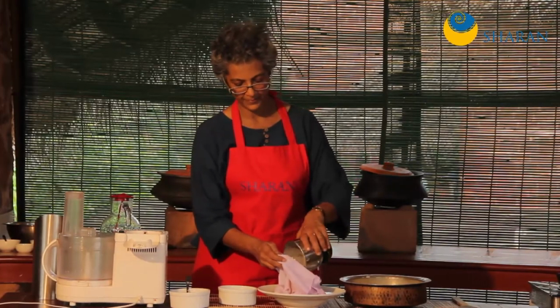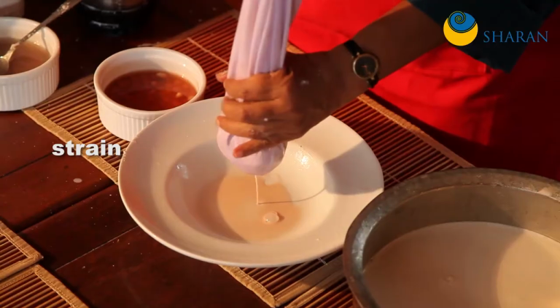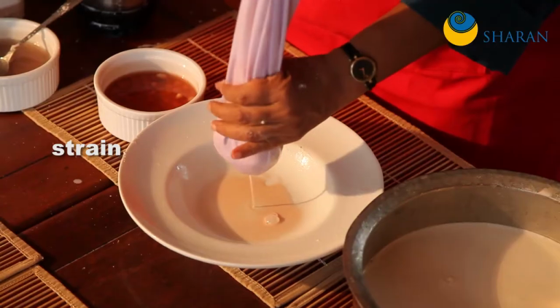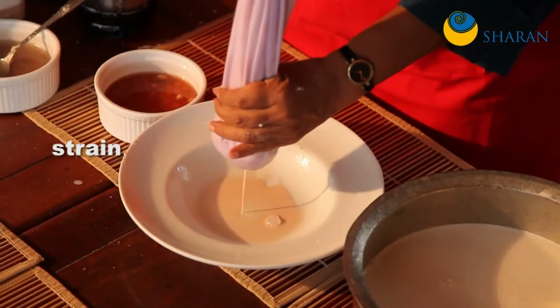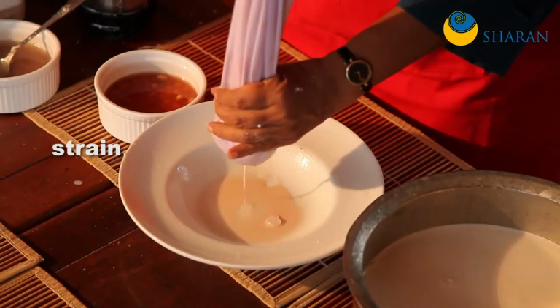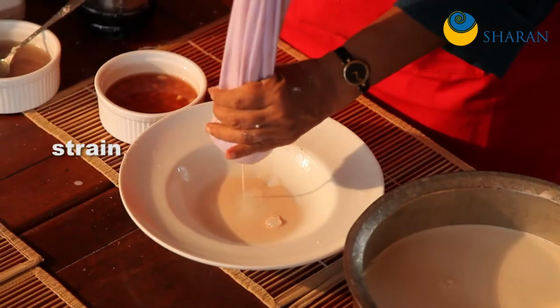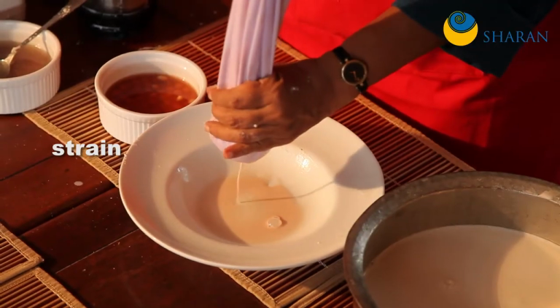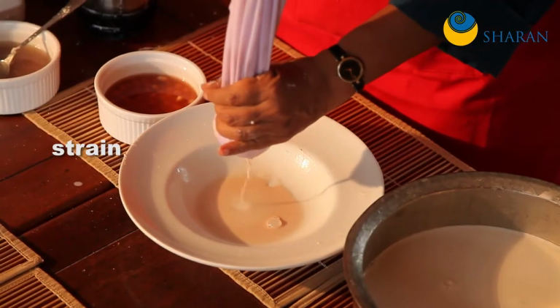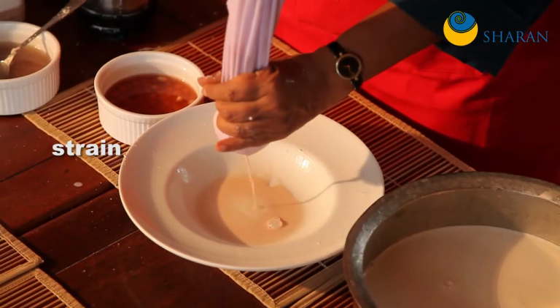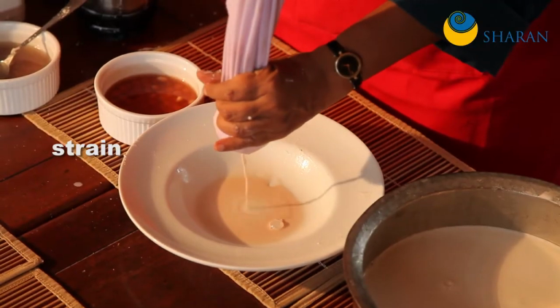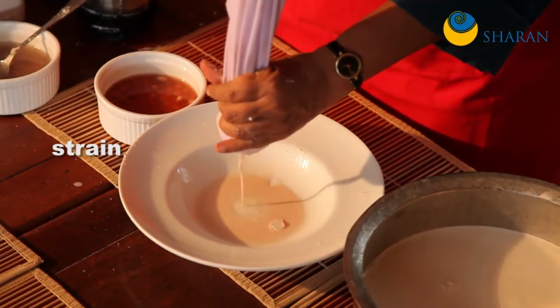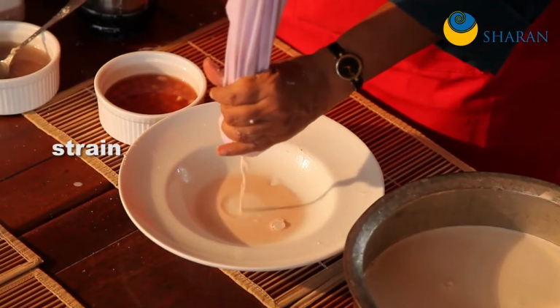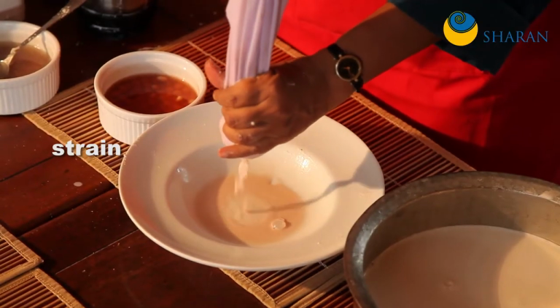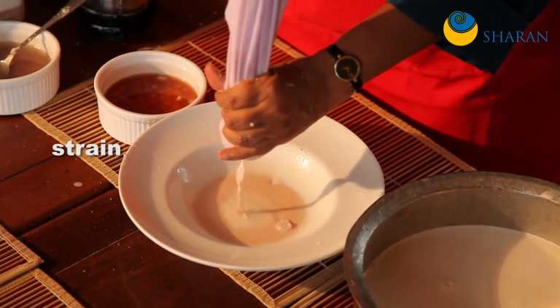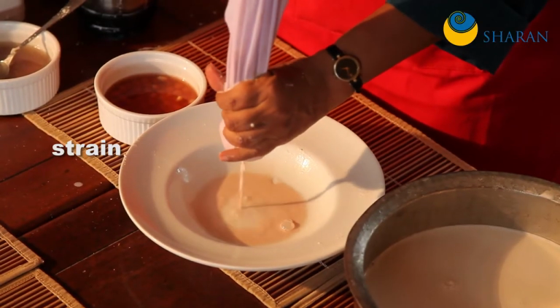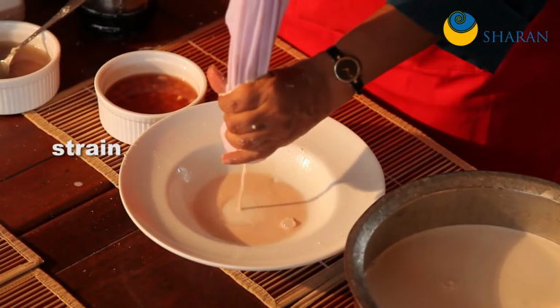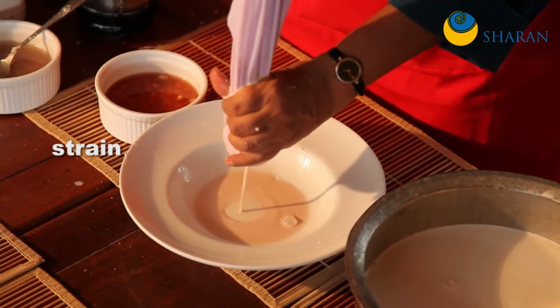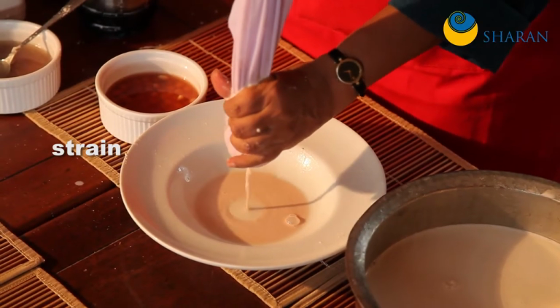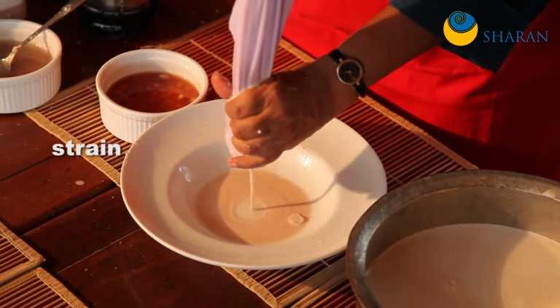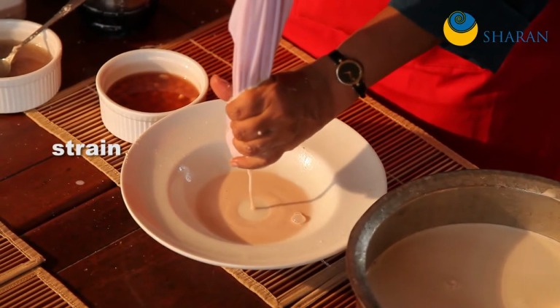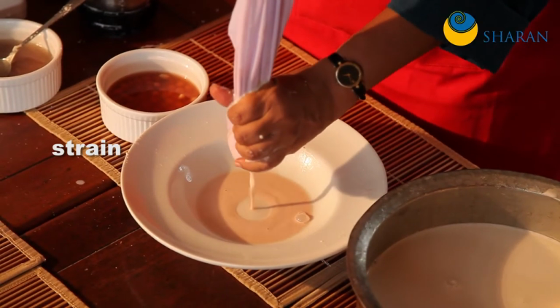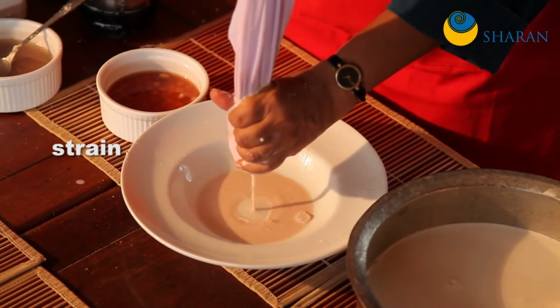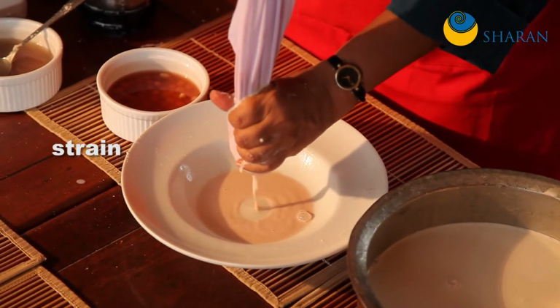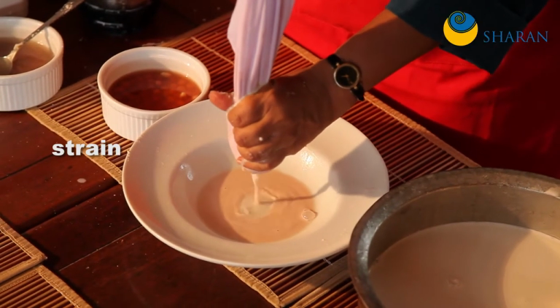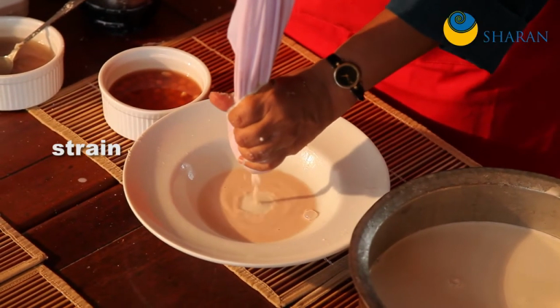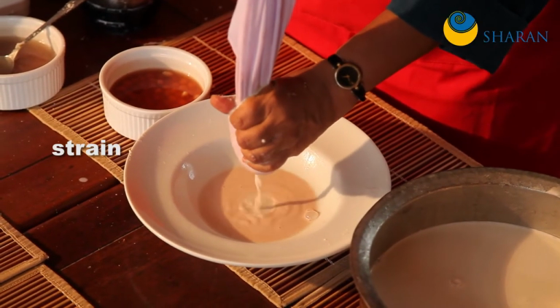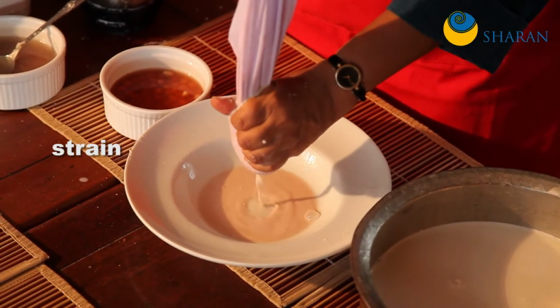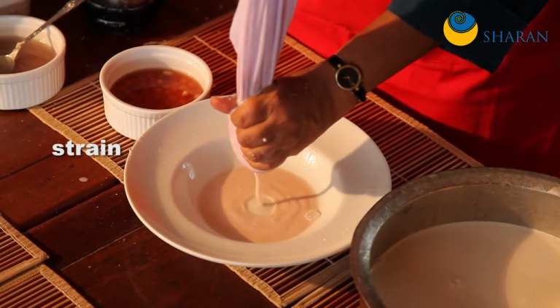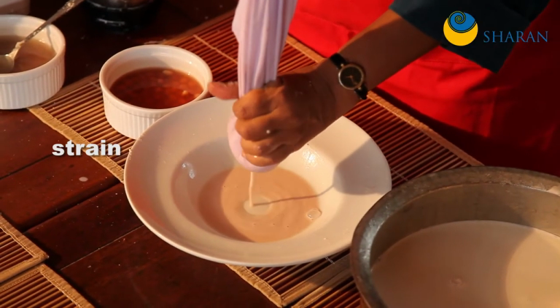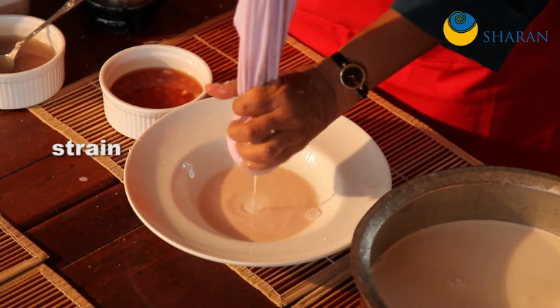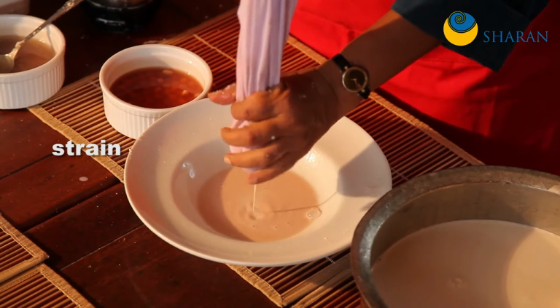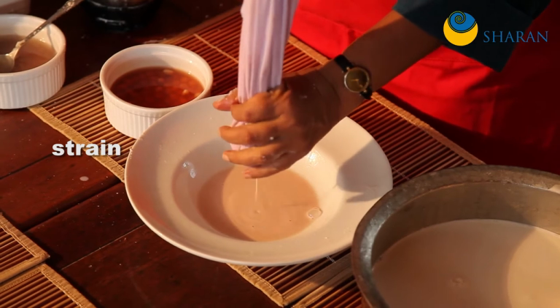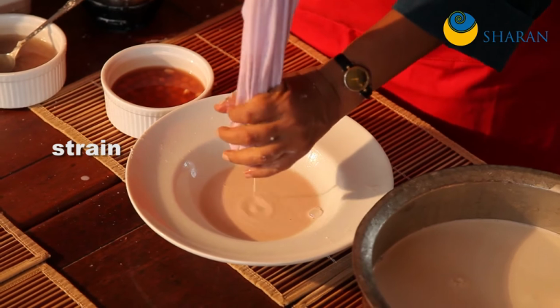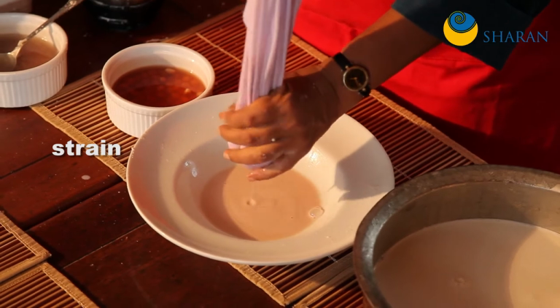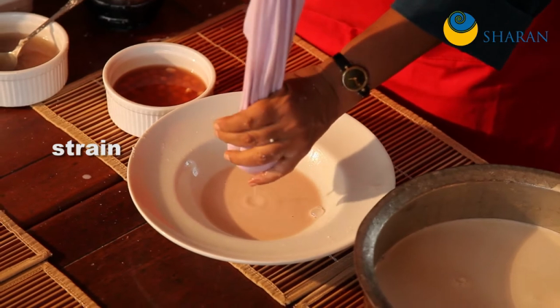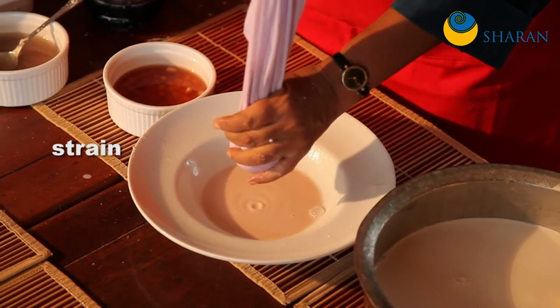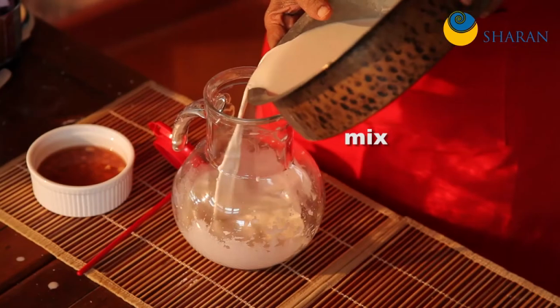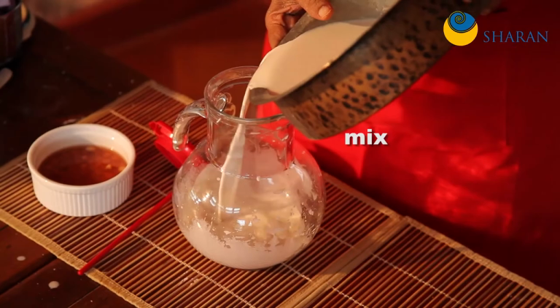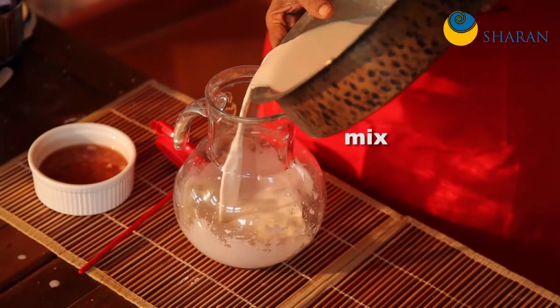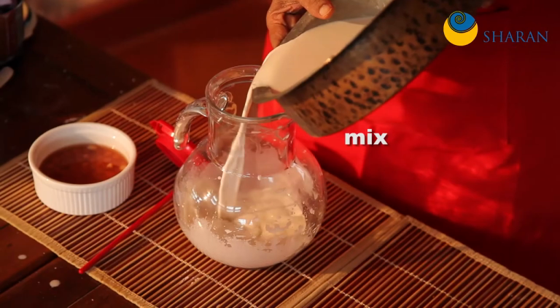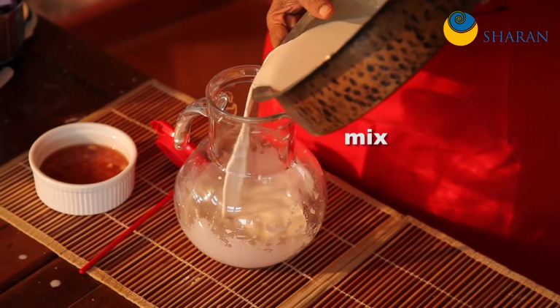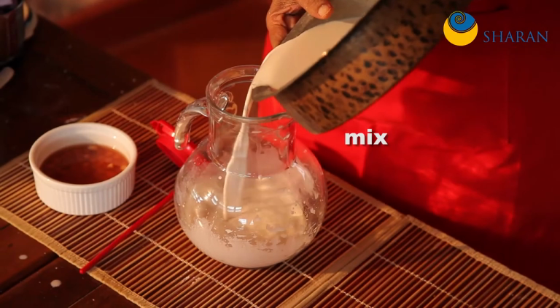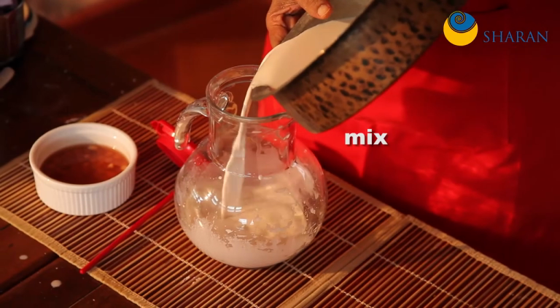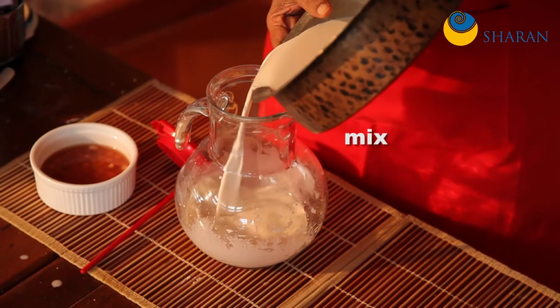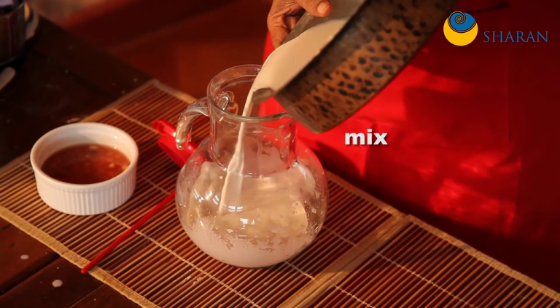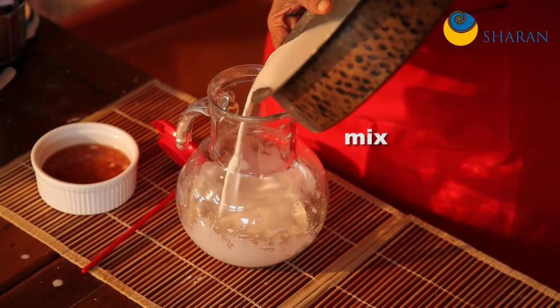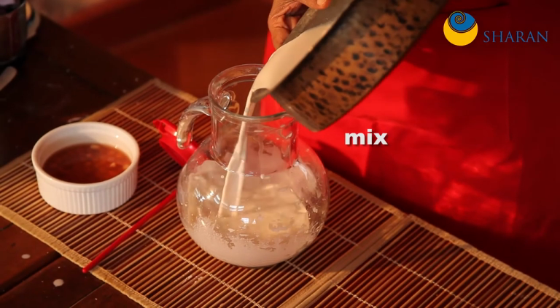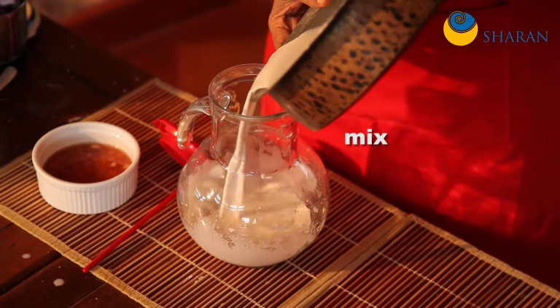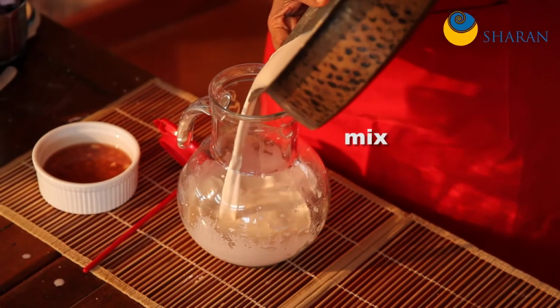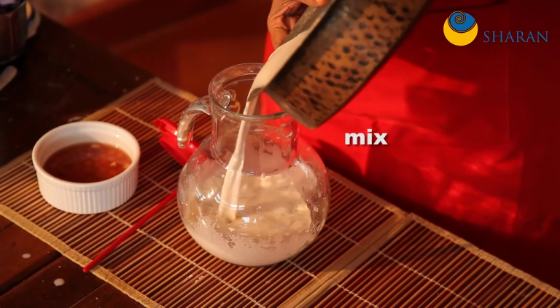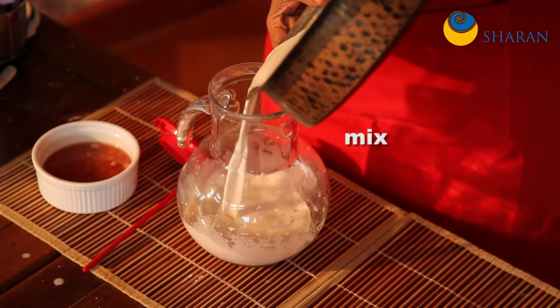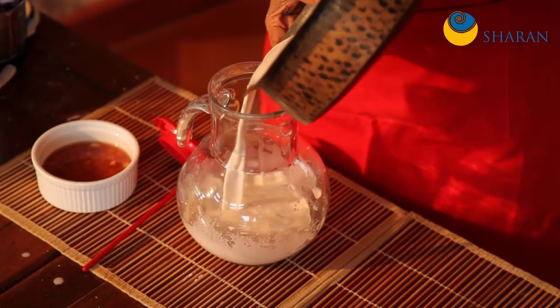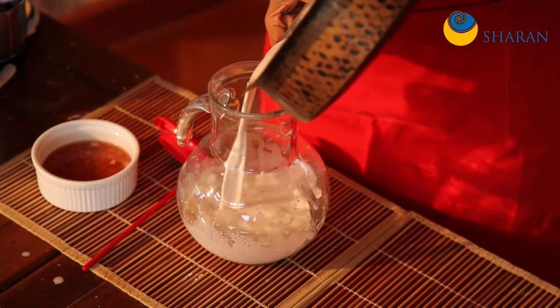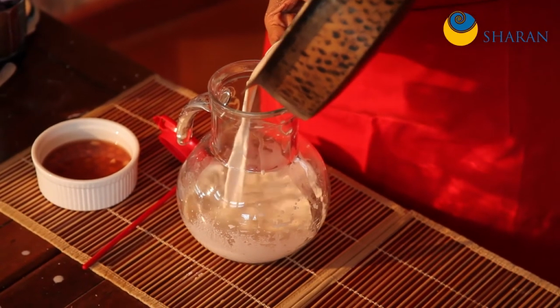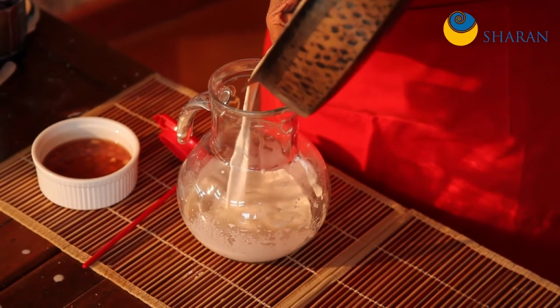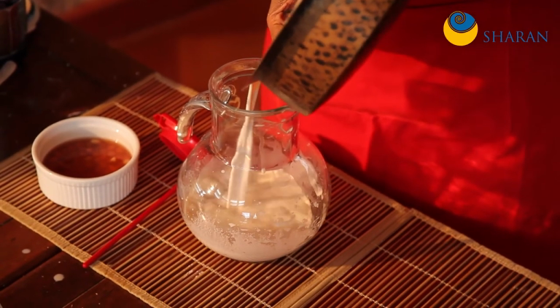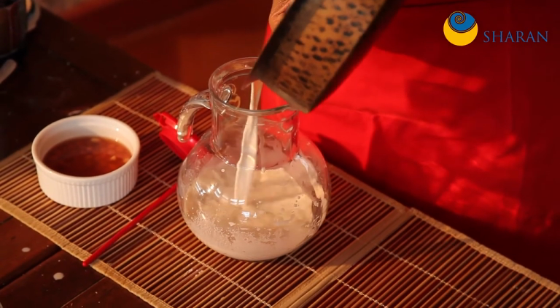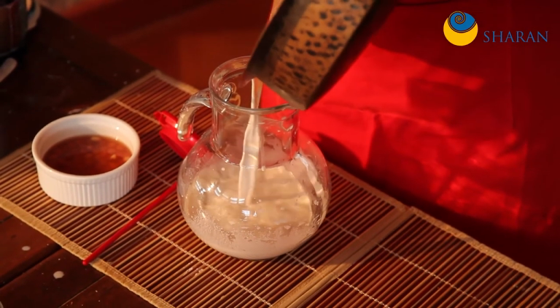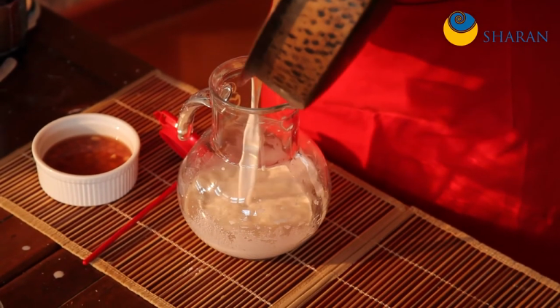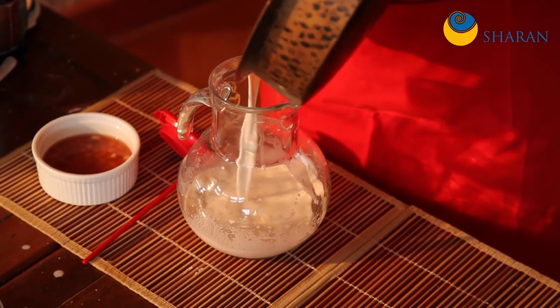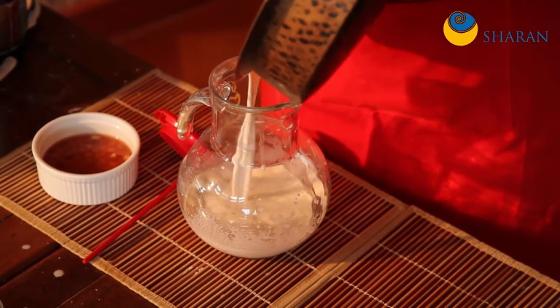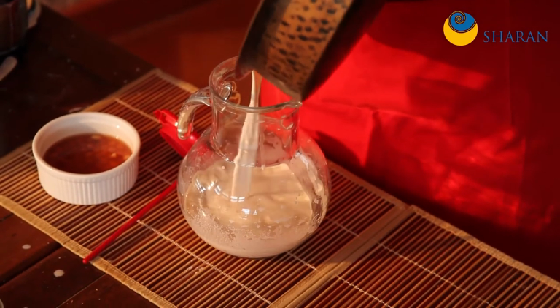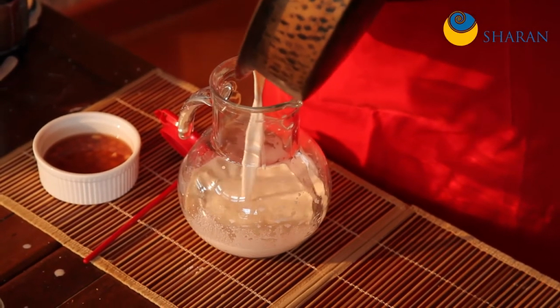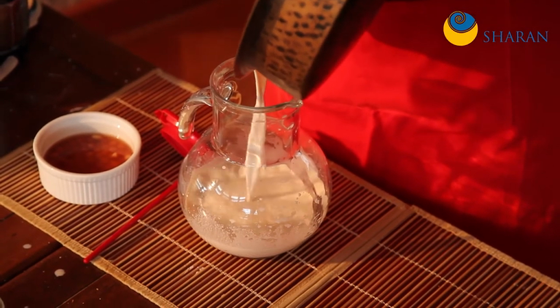I have here some rice milk and I'm going to mix this up and put it into a jar.